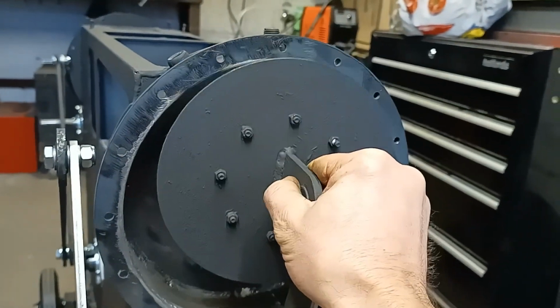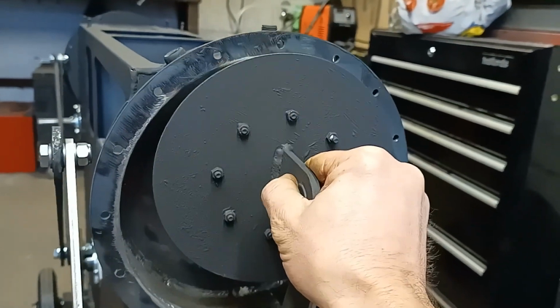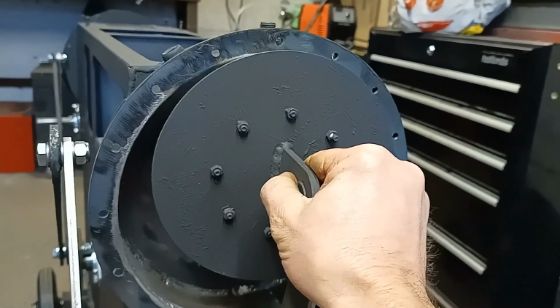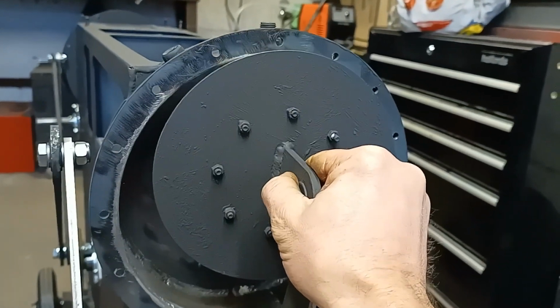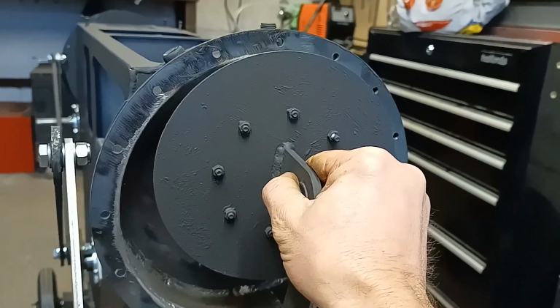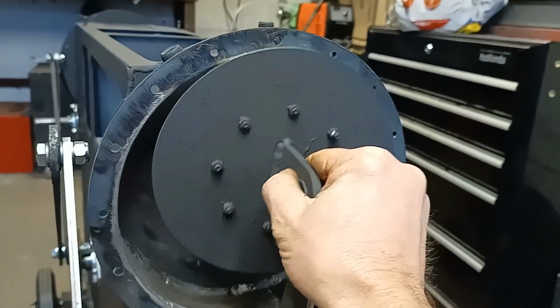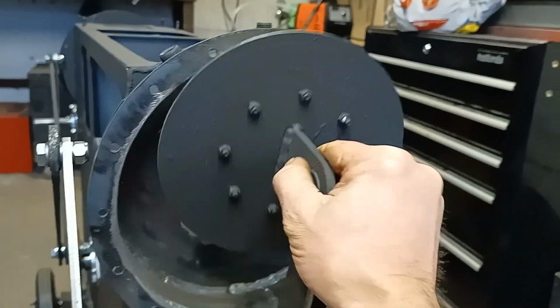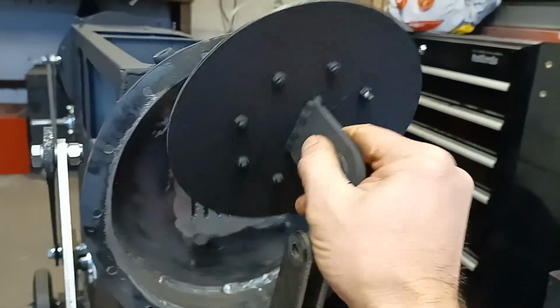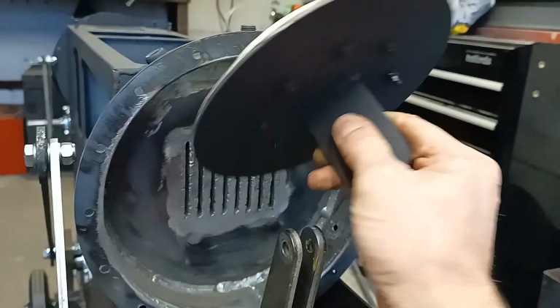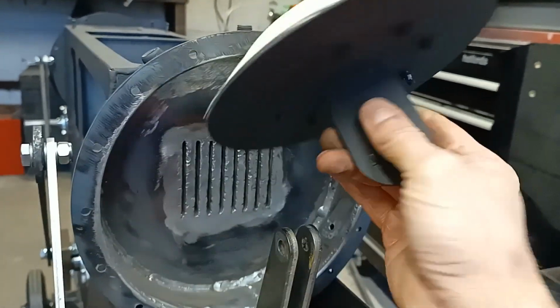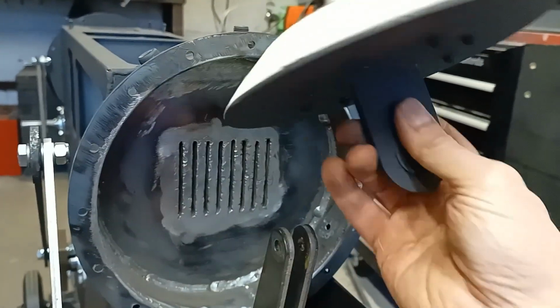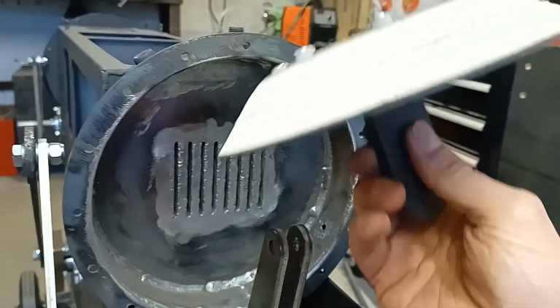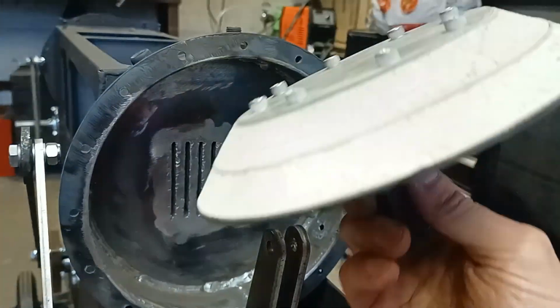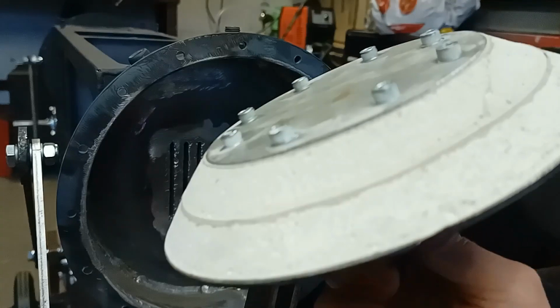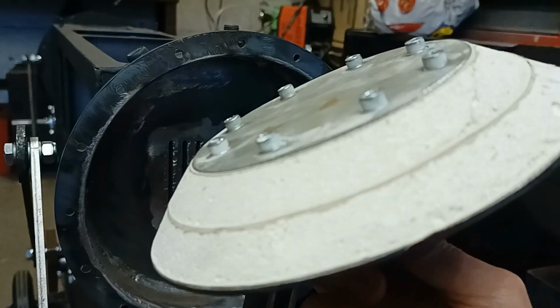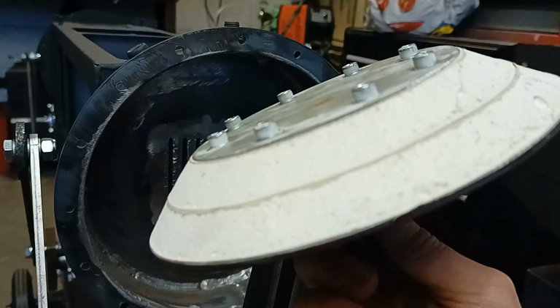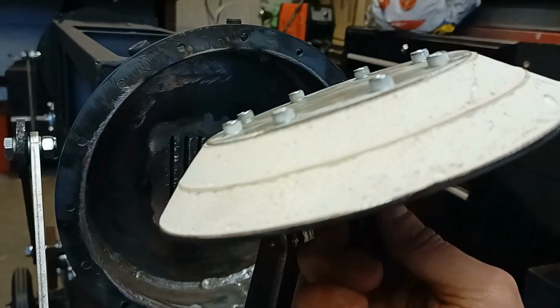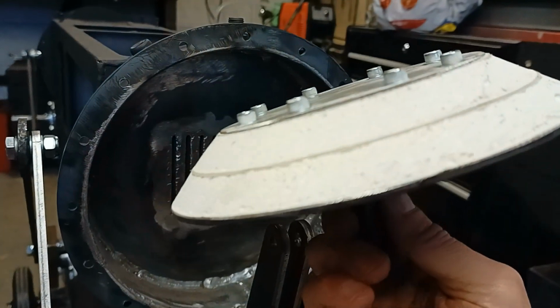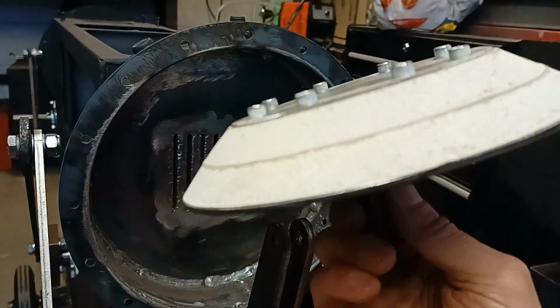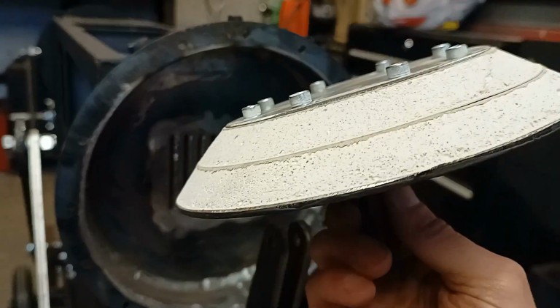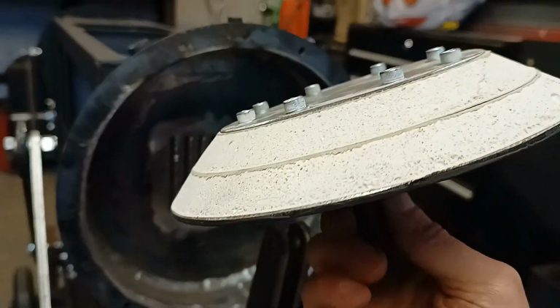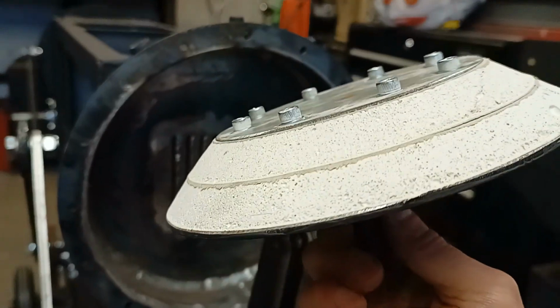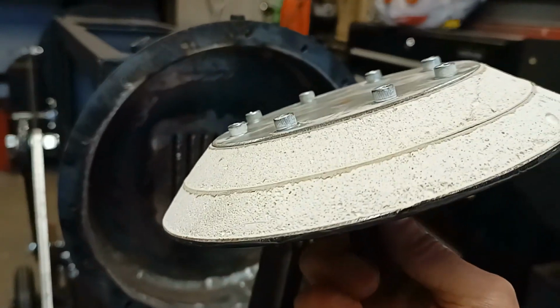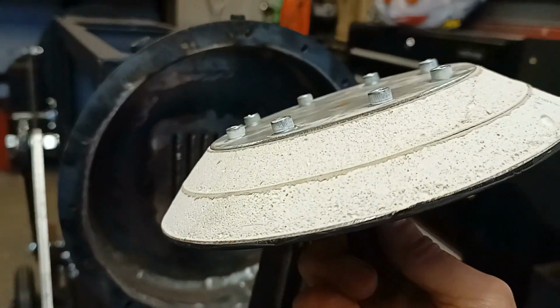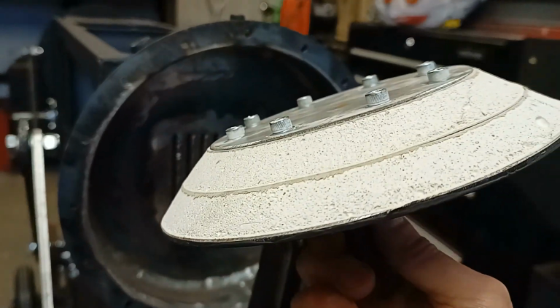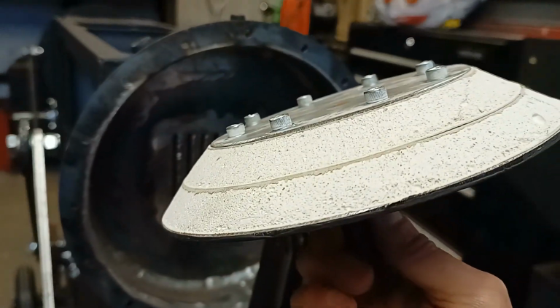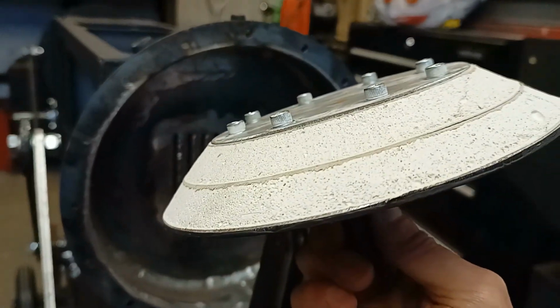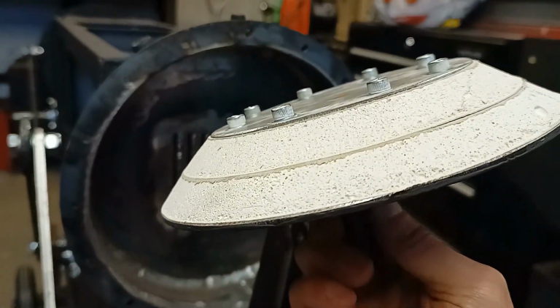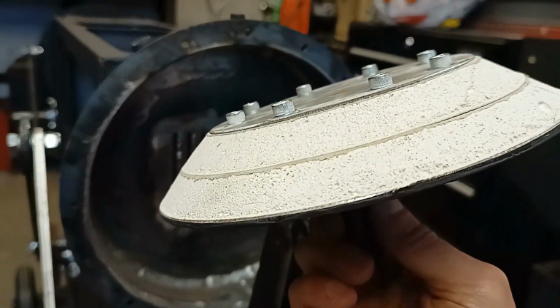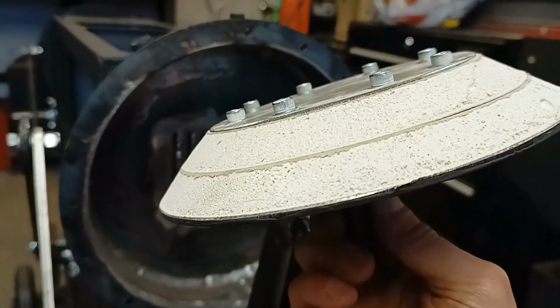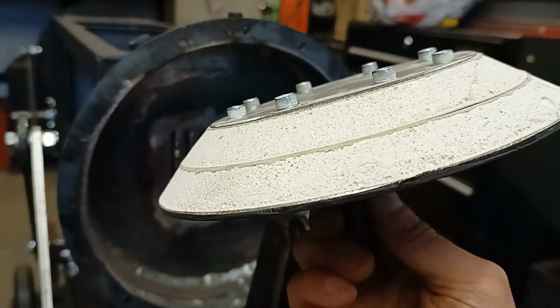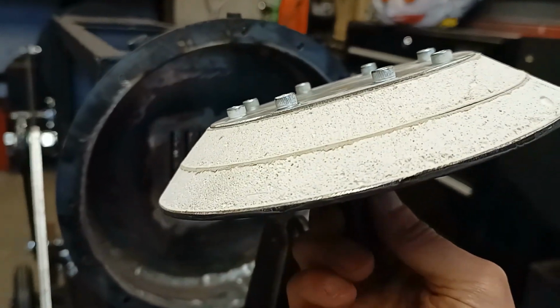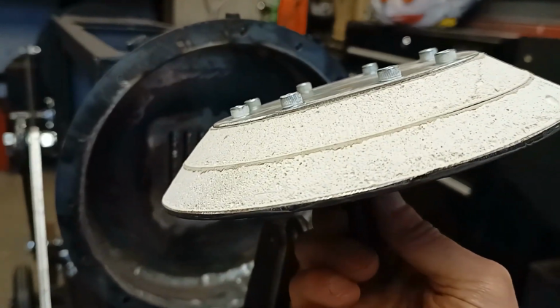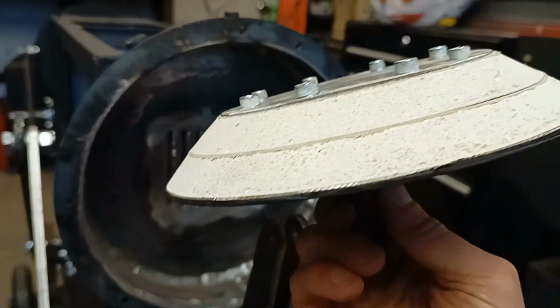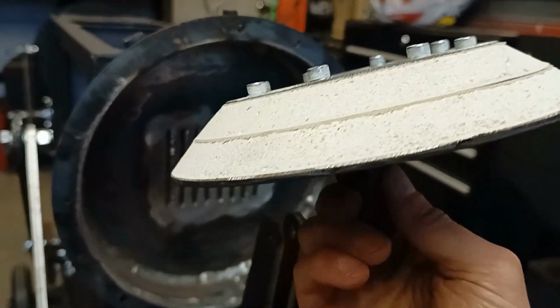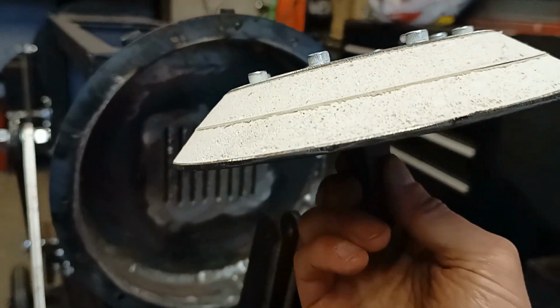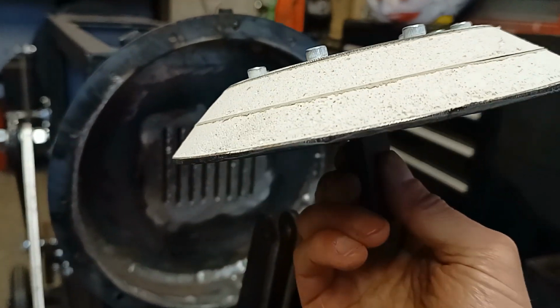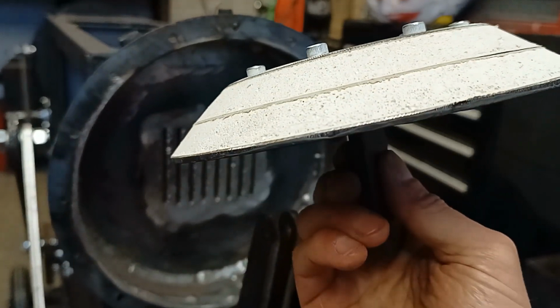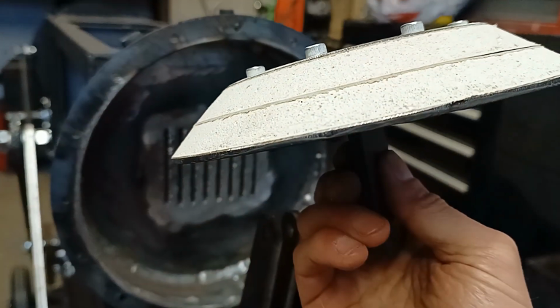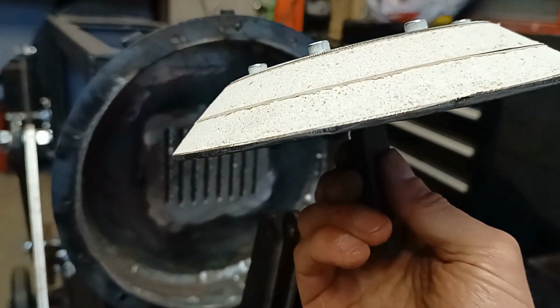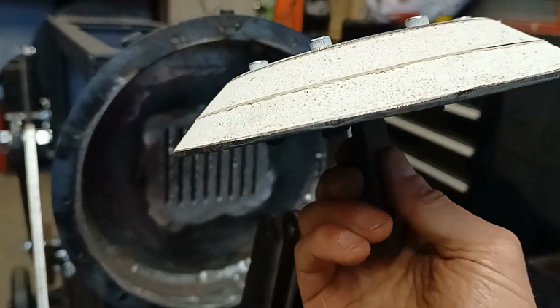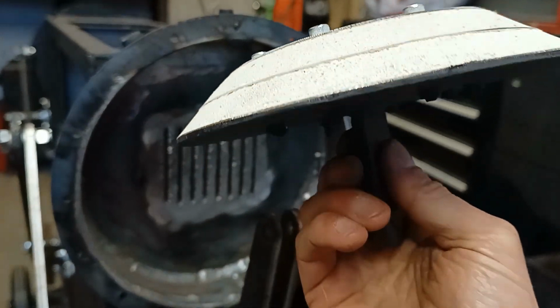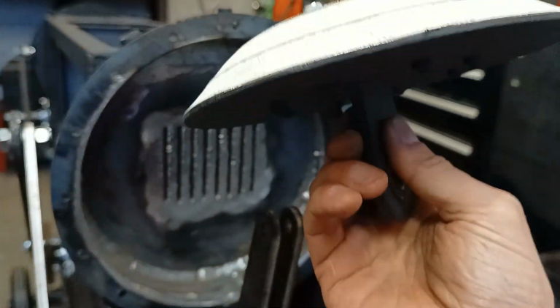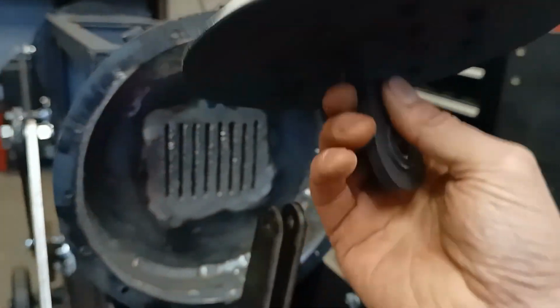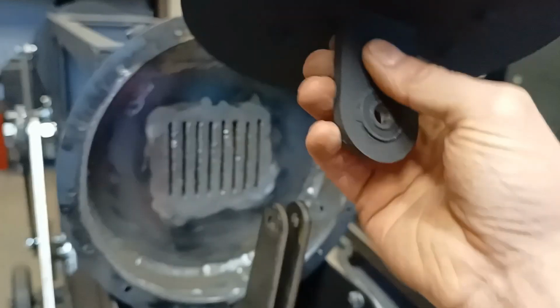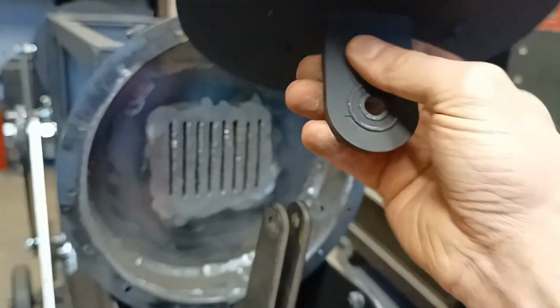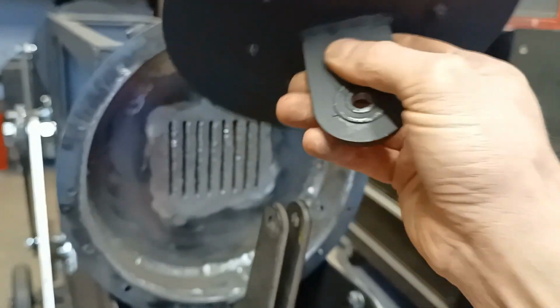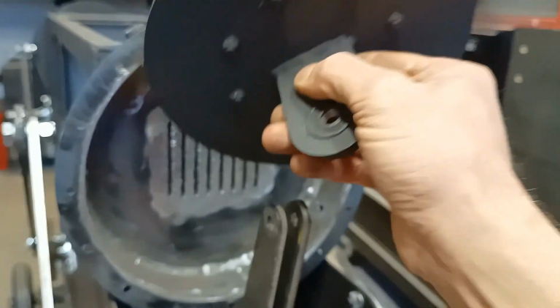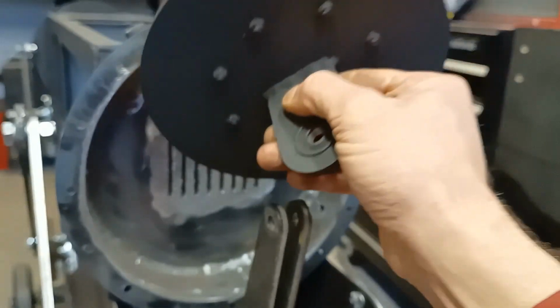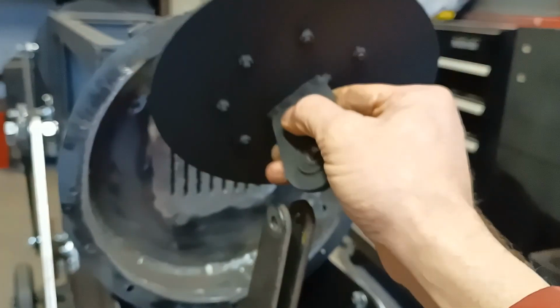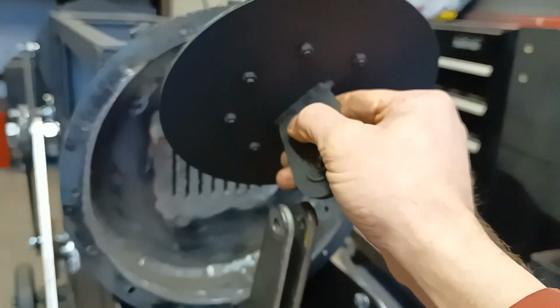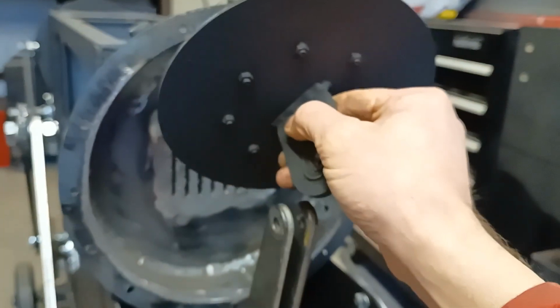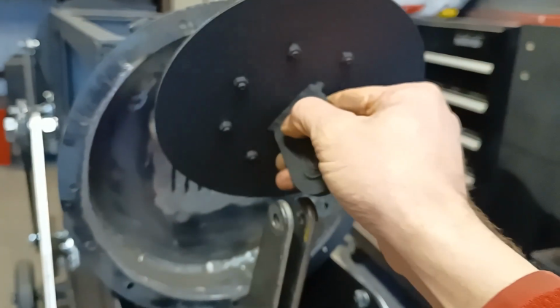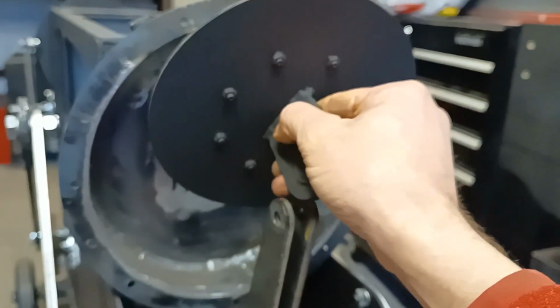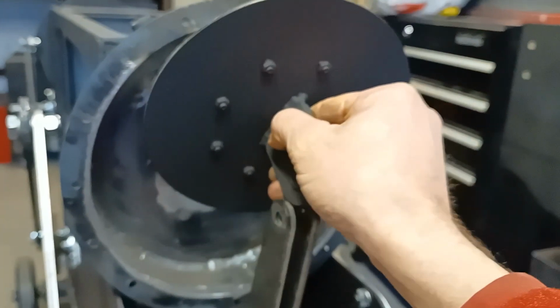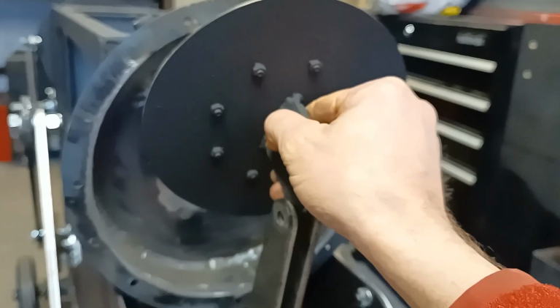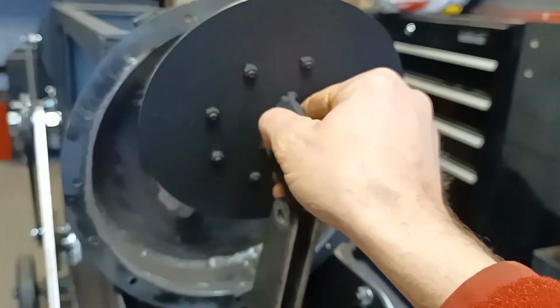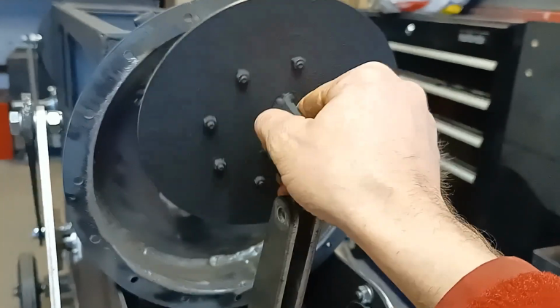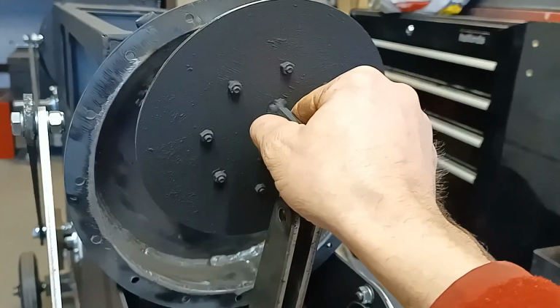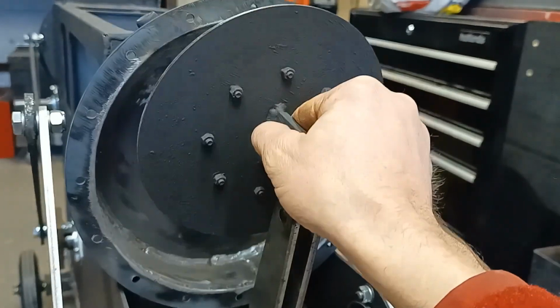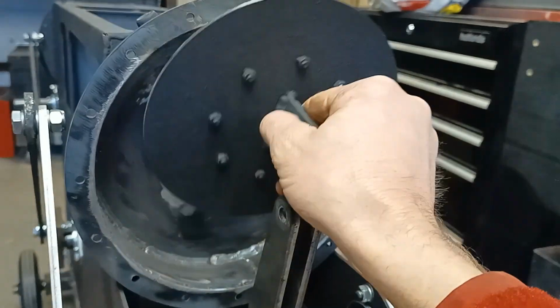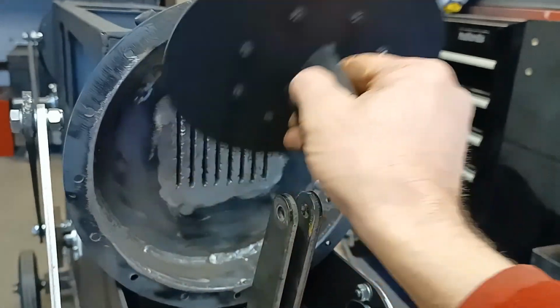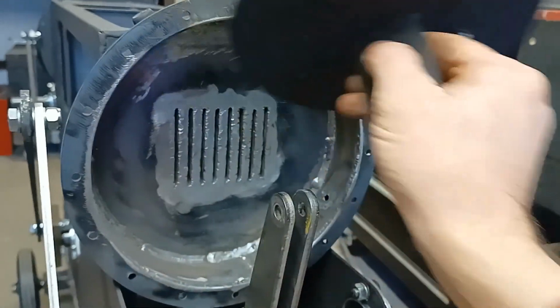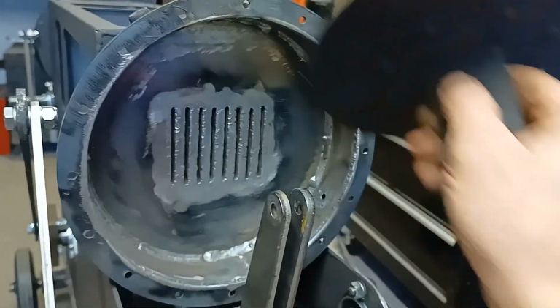I will admit this piston has ended up a little bit heavy. I'm not fully happy with it, but I'm going to fit it and try it and see what happens, and then go from that.